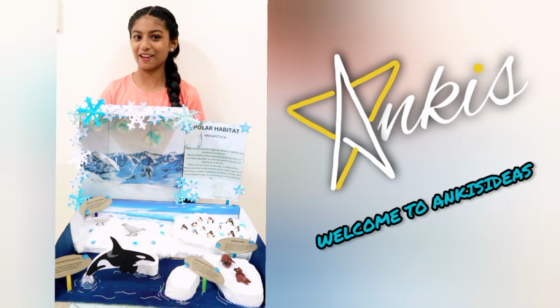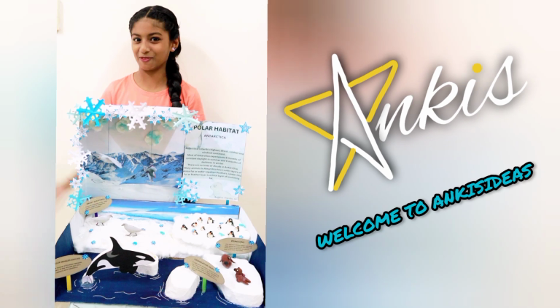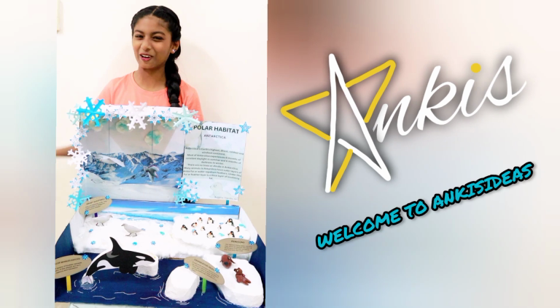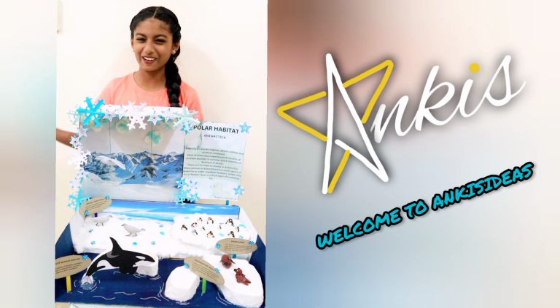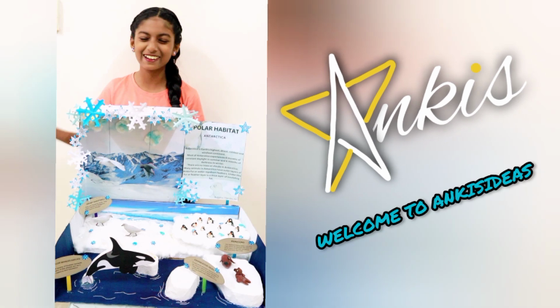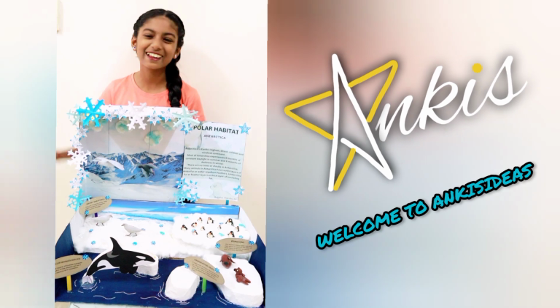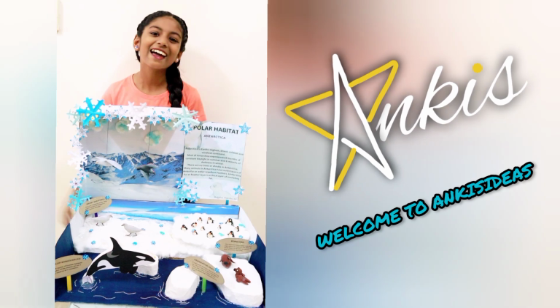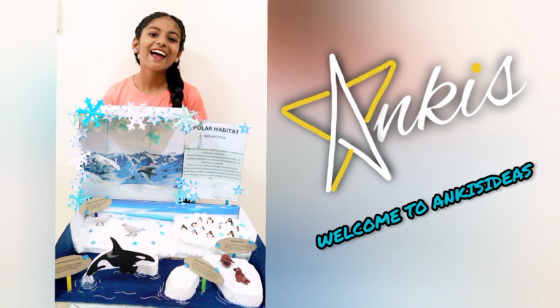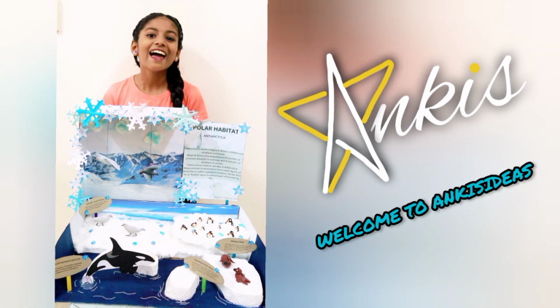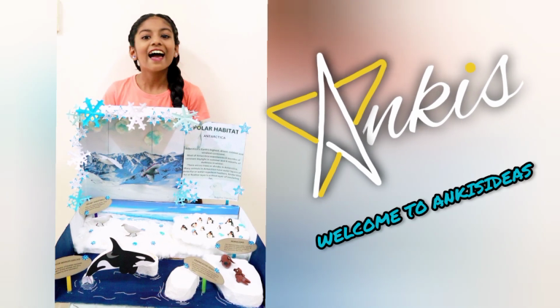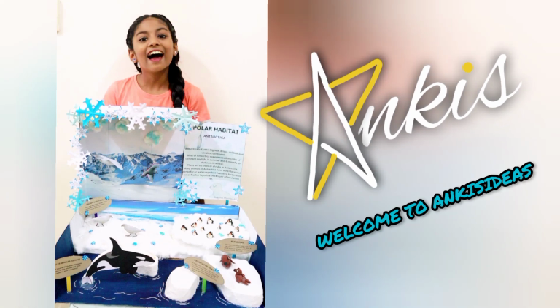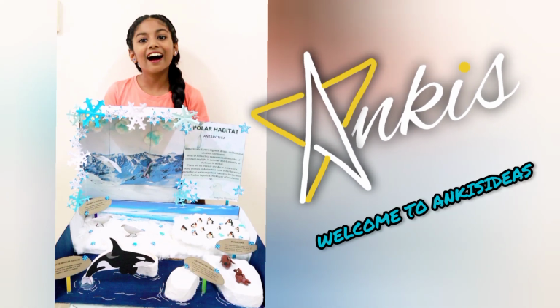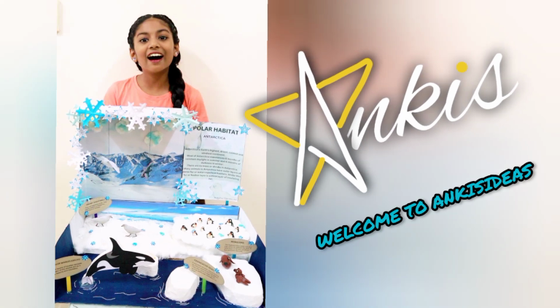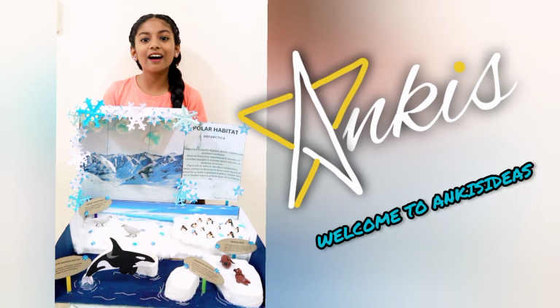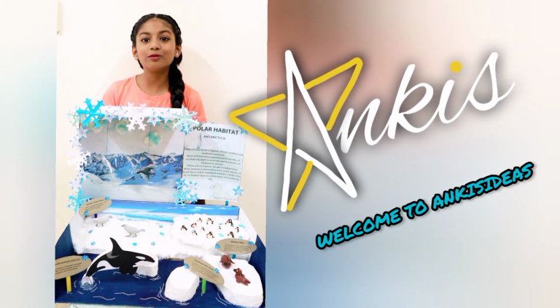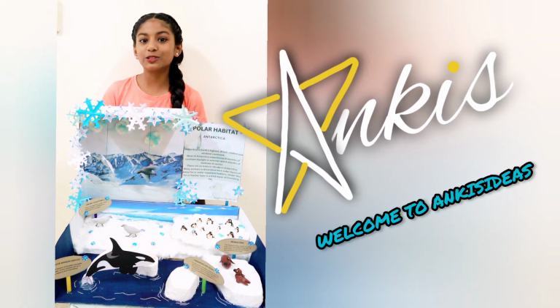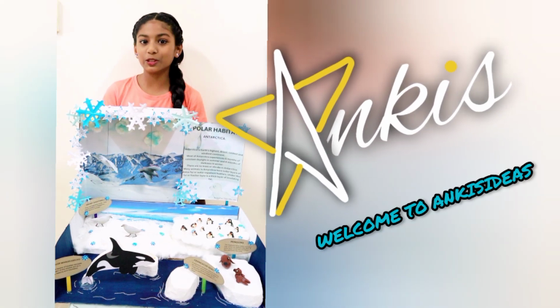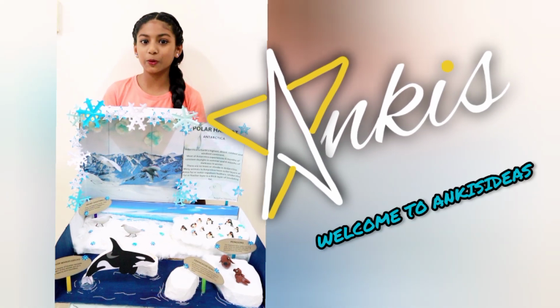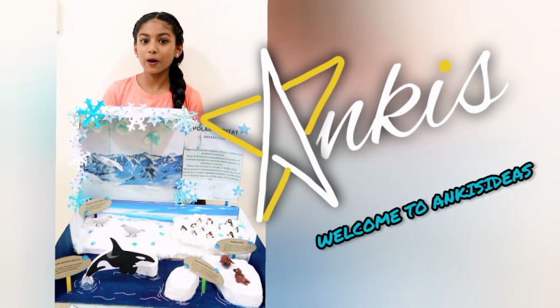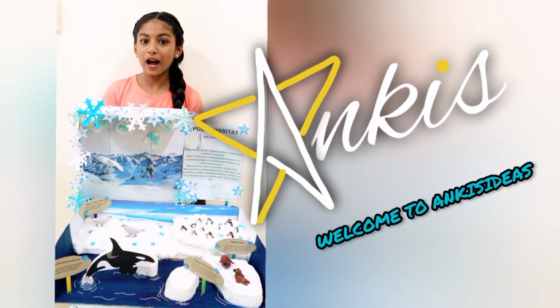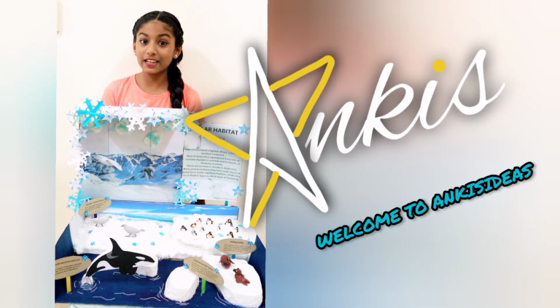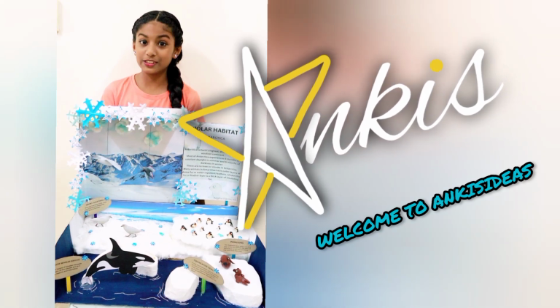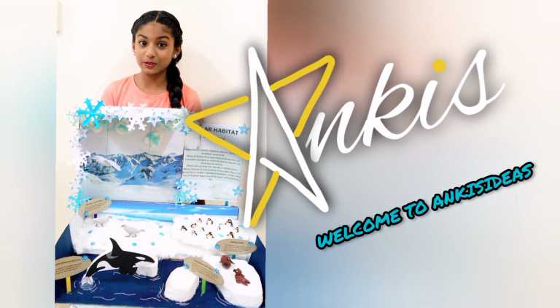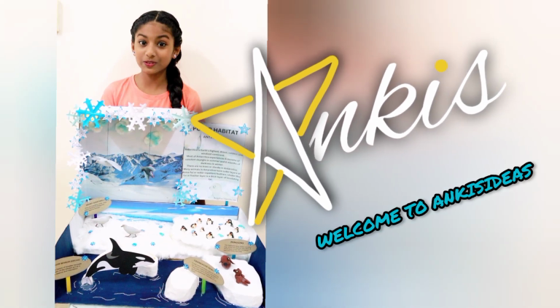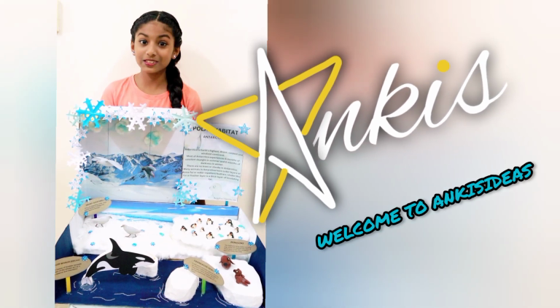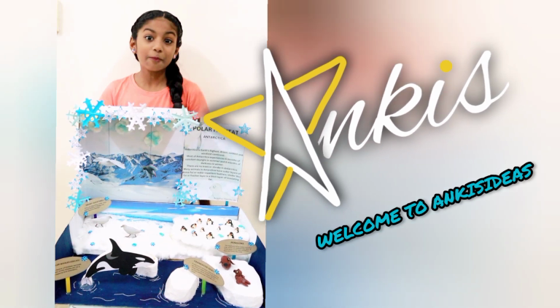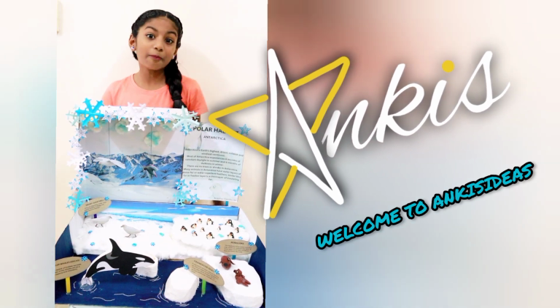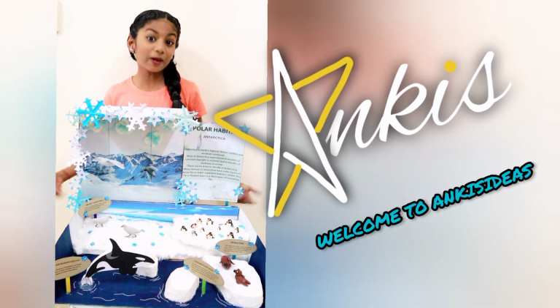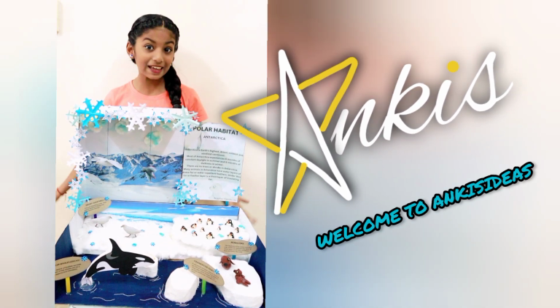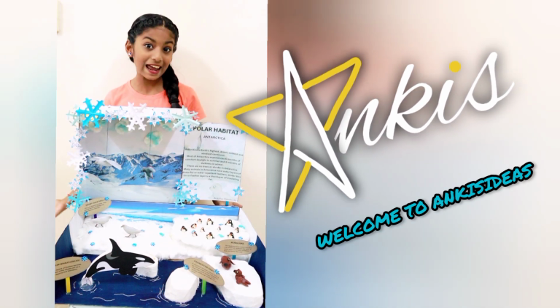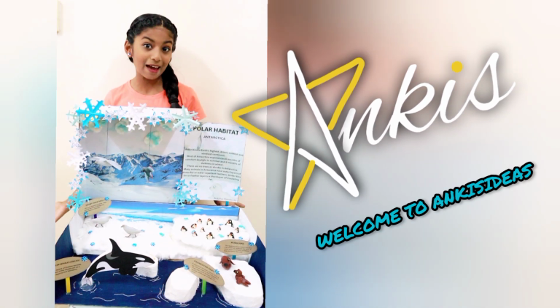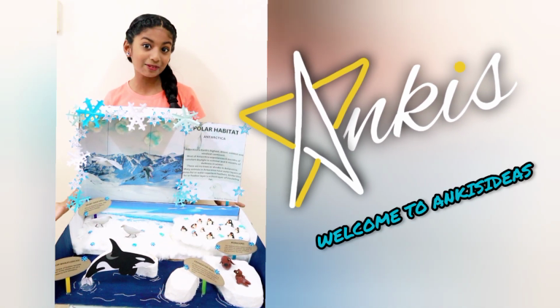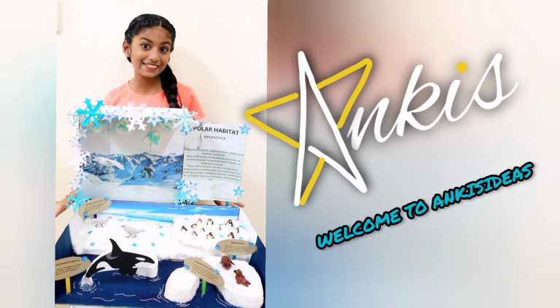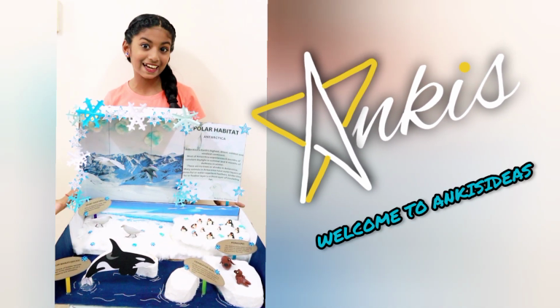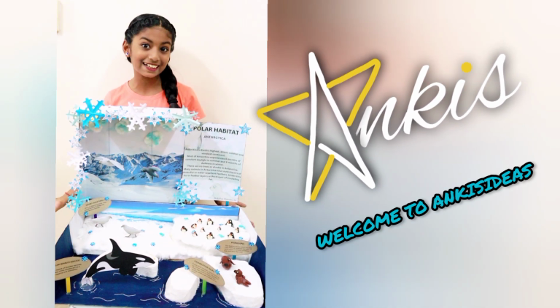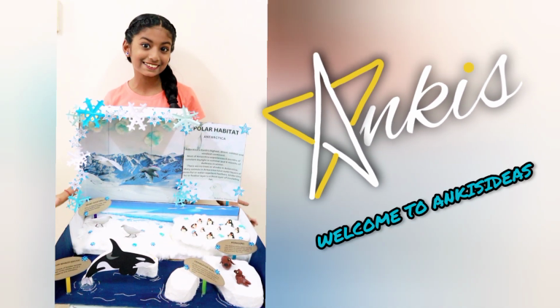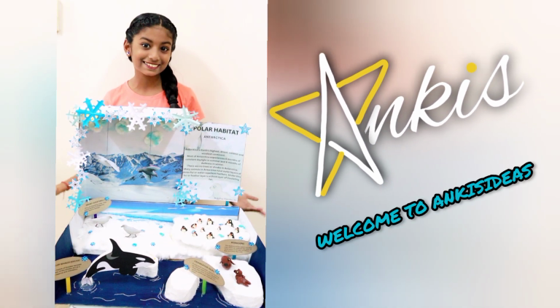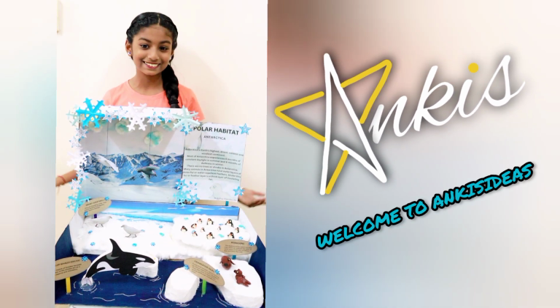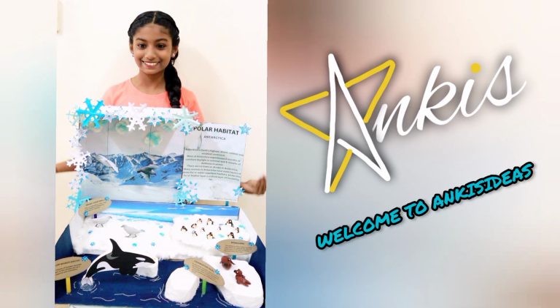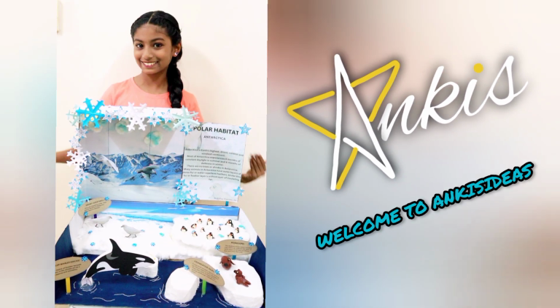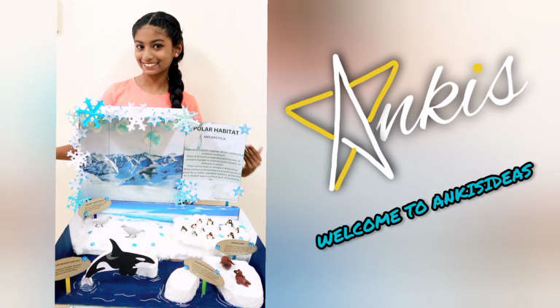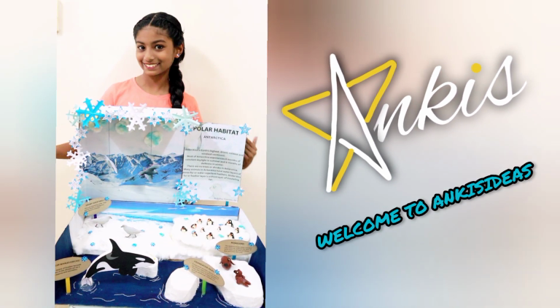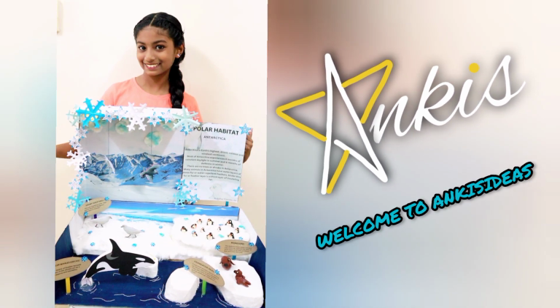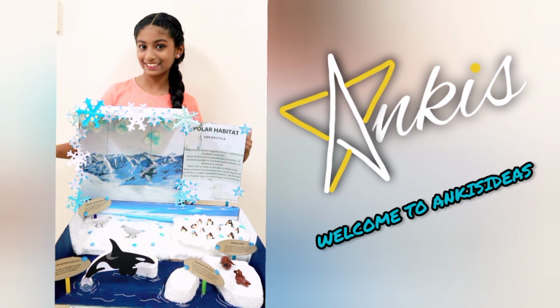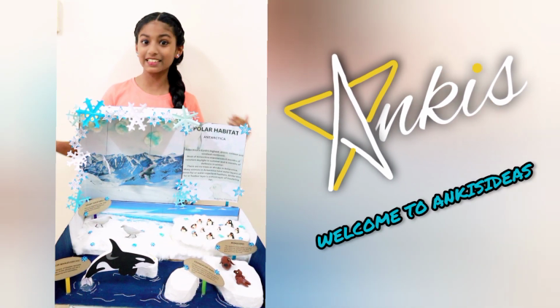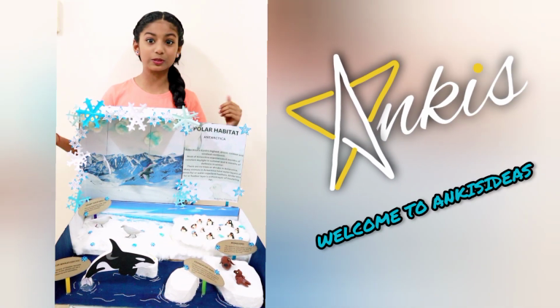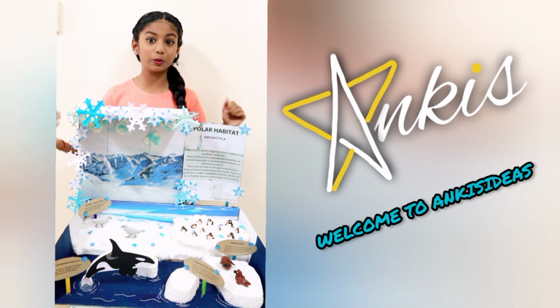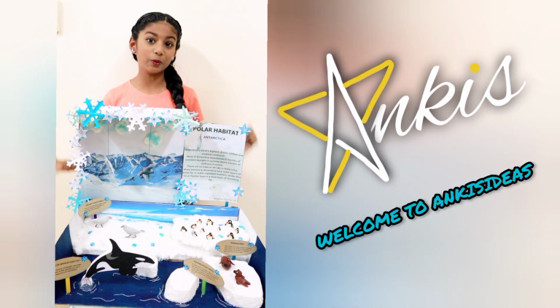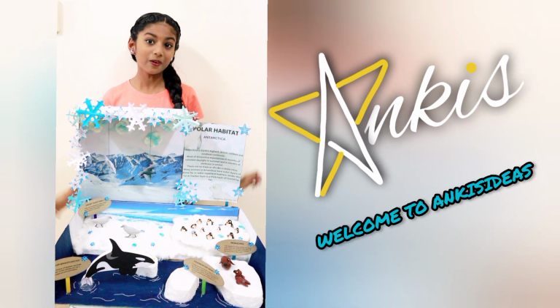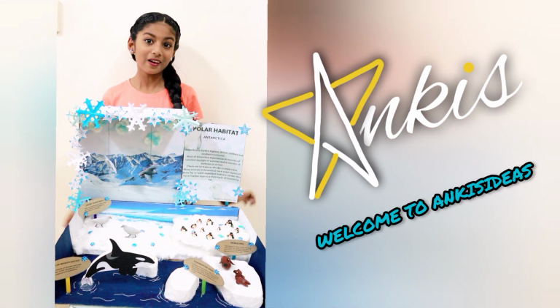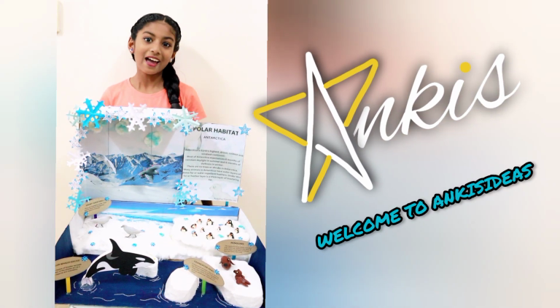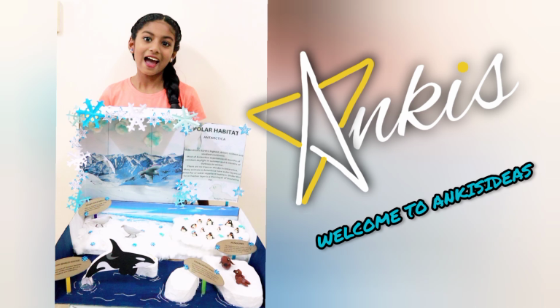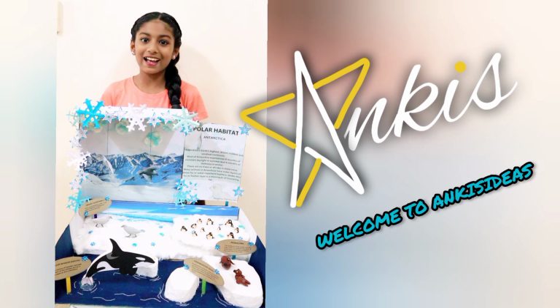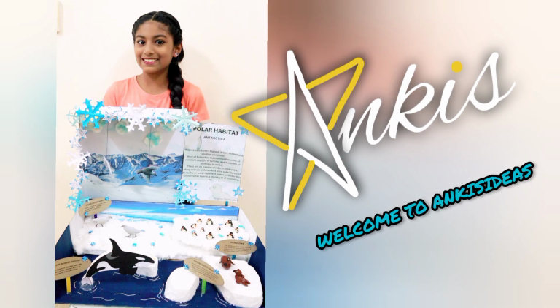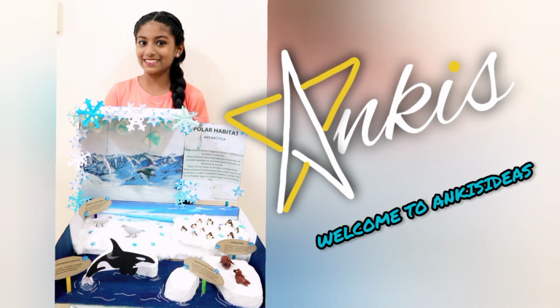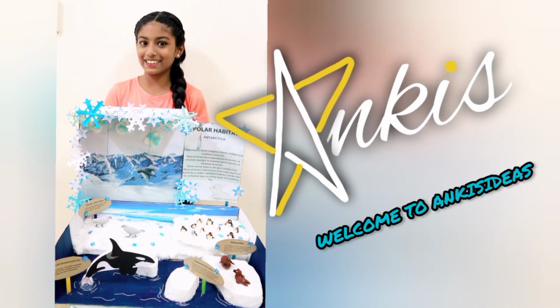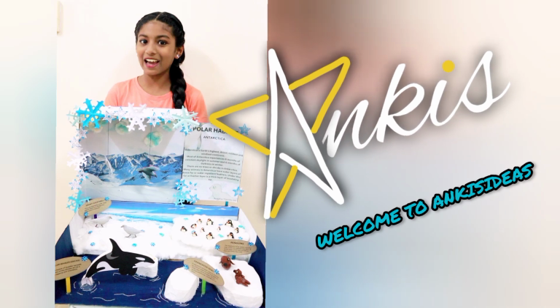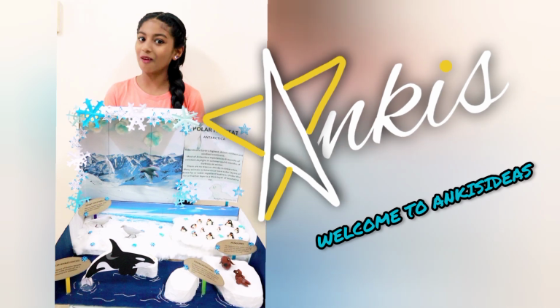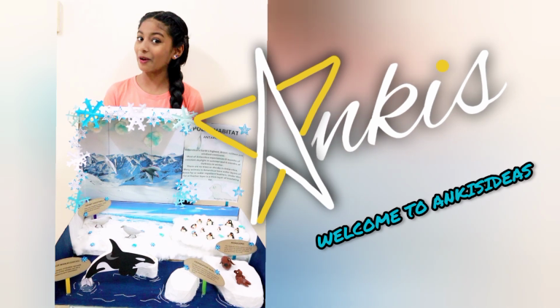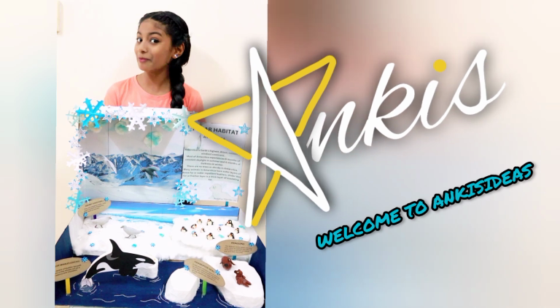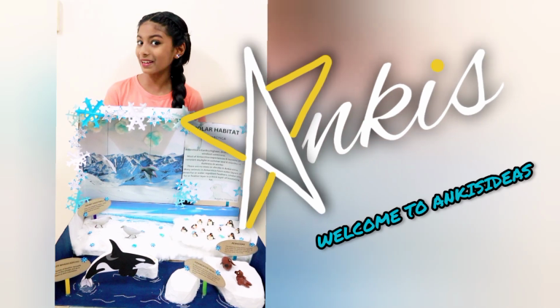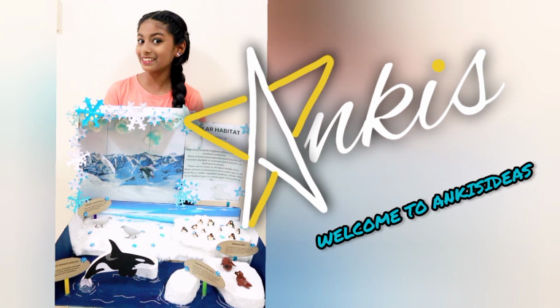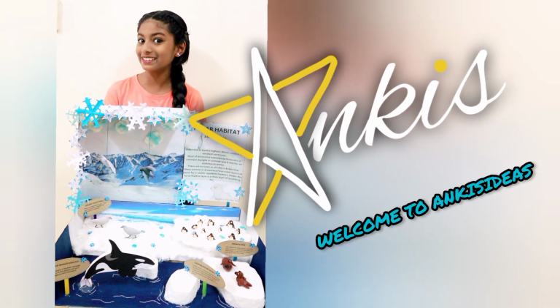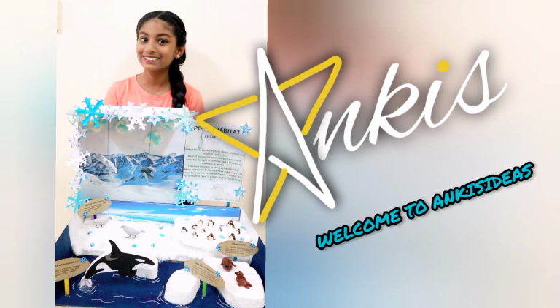I forgot to mention — I chose polar habitat. Let's go and see how I made it.